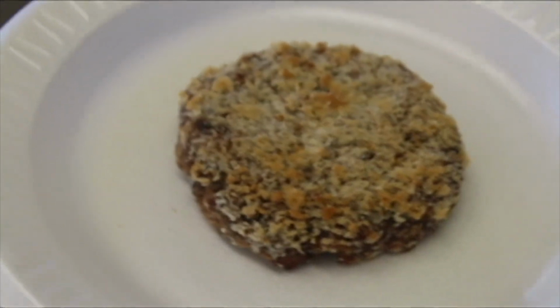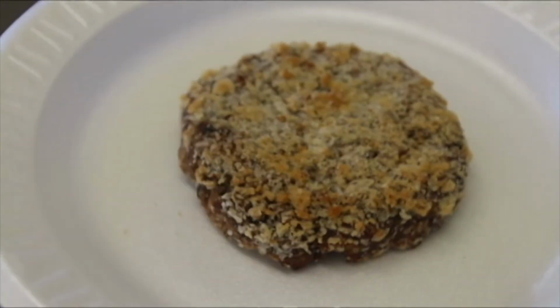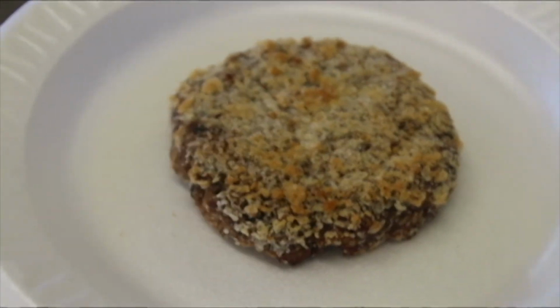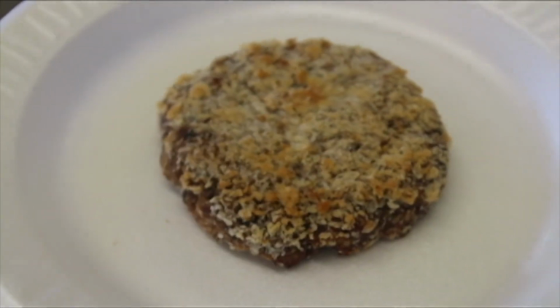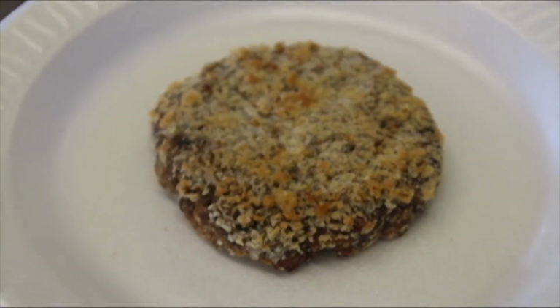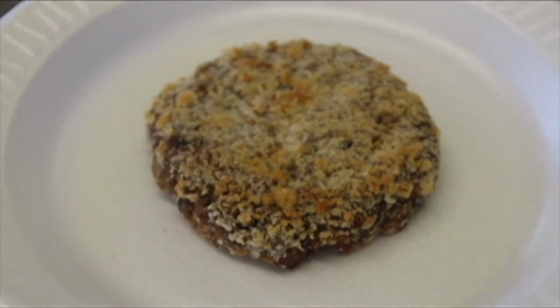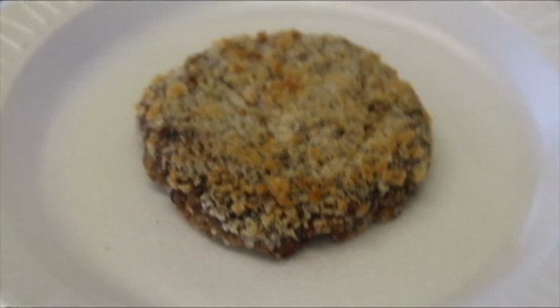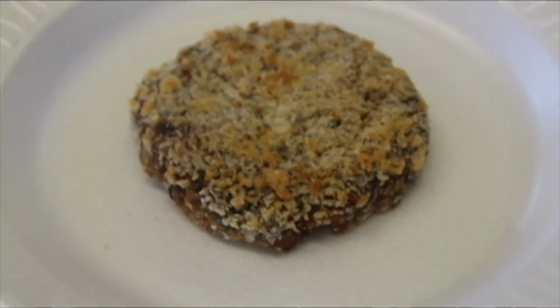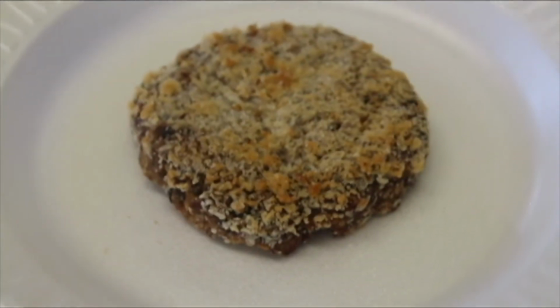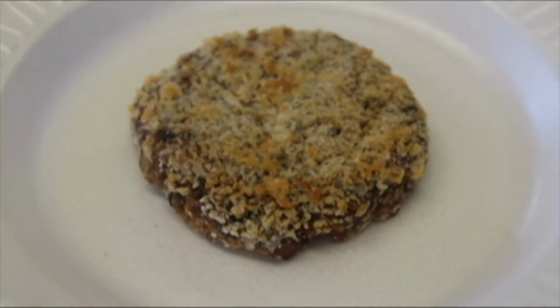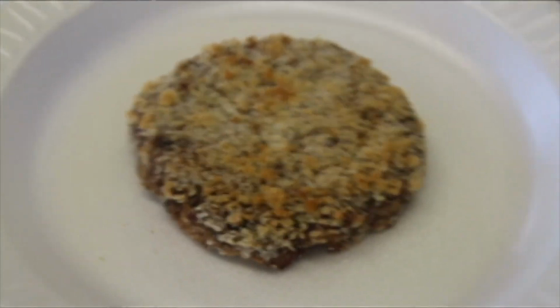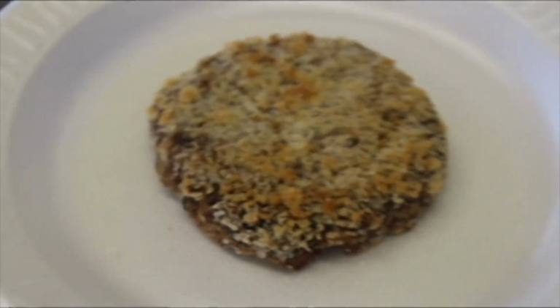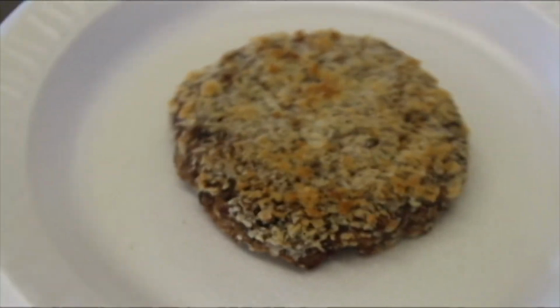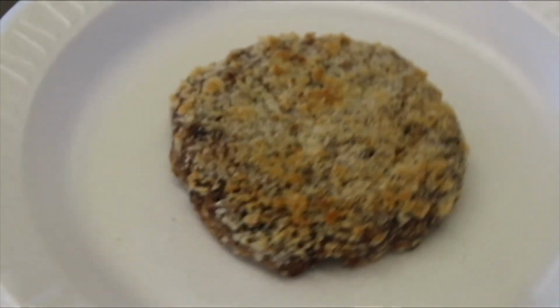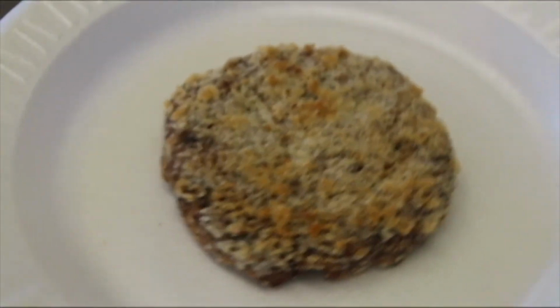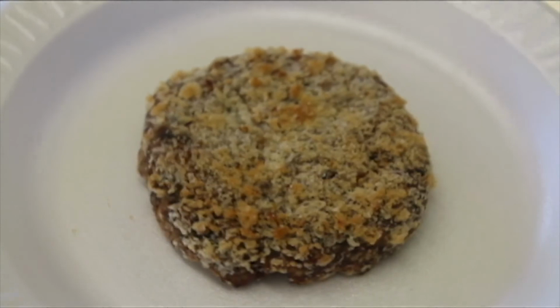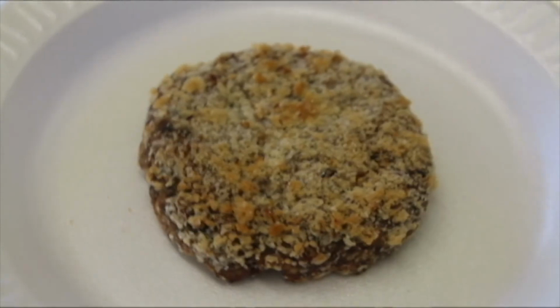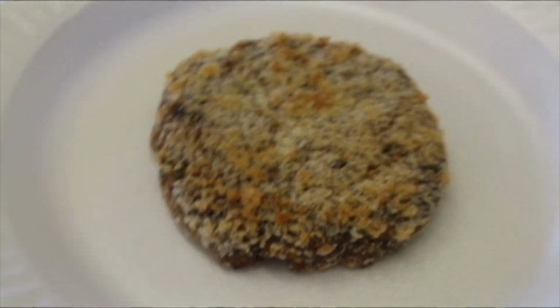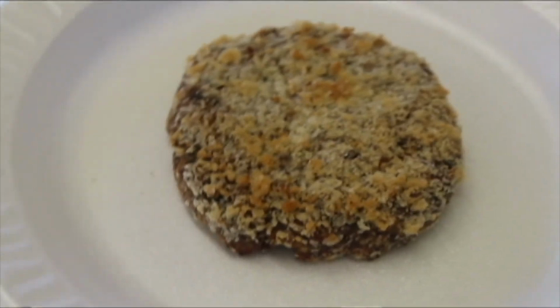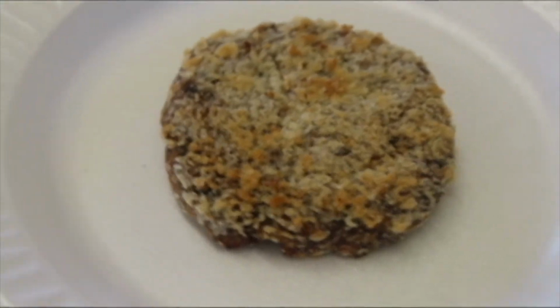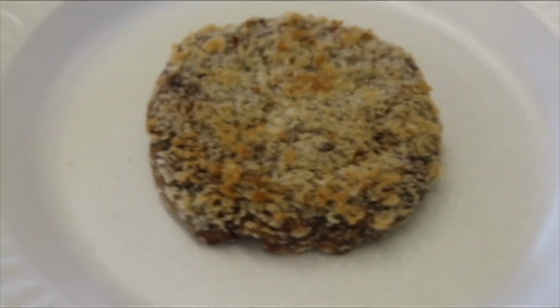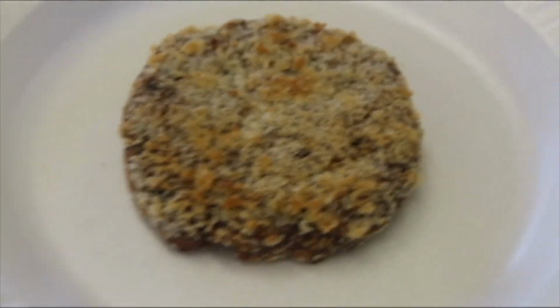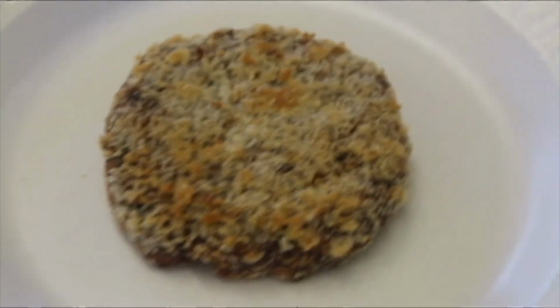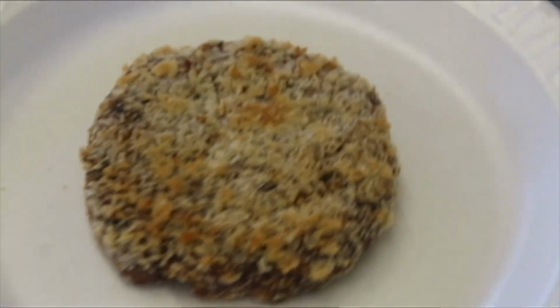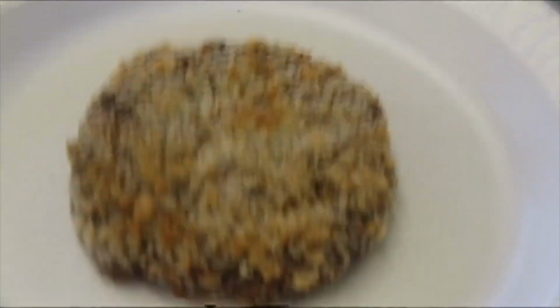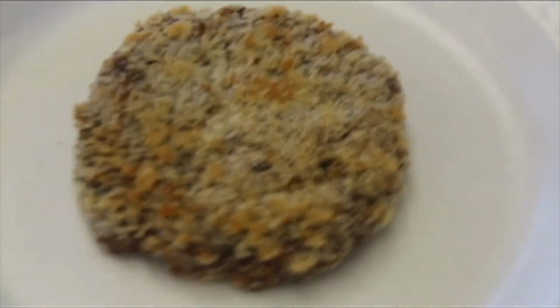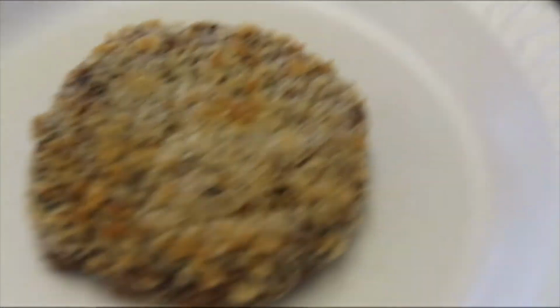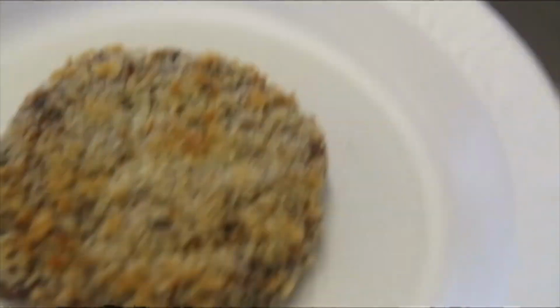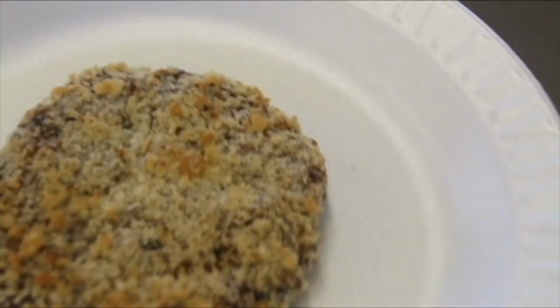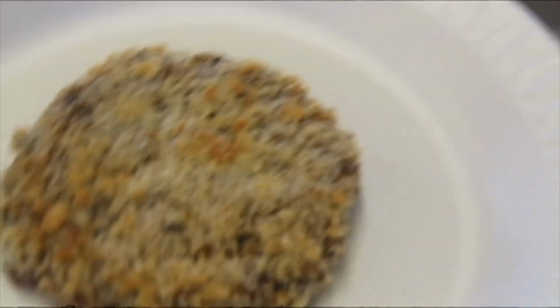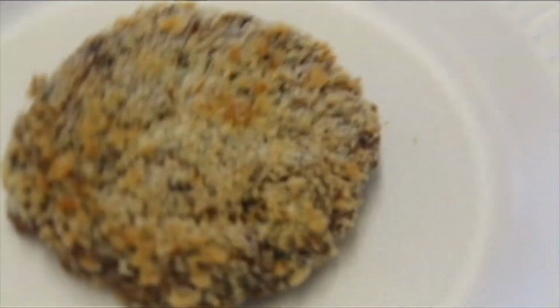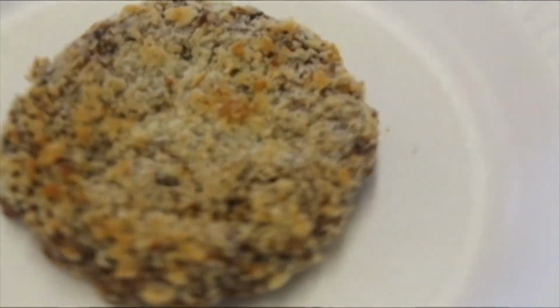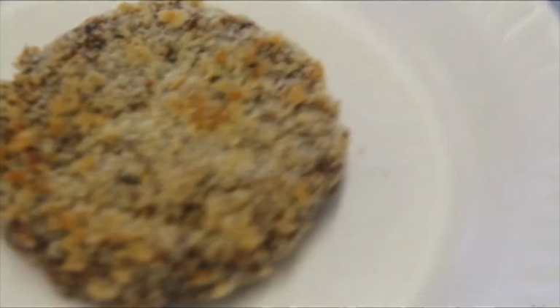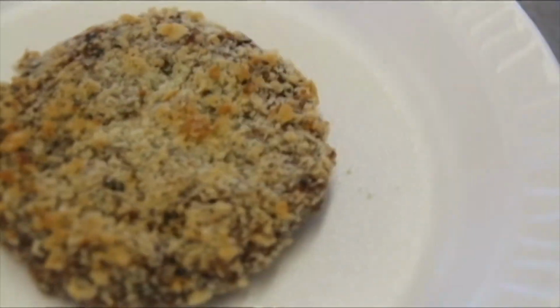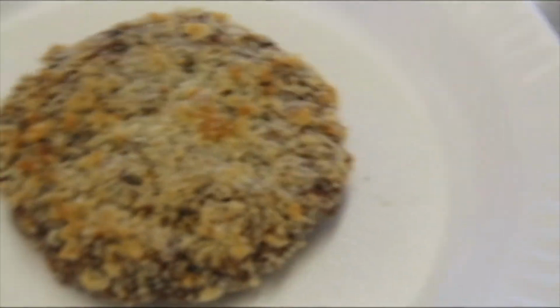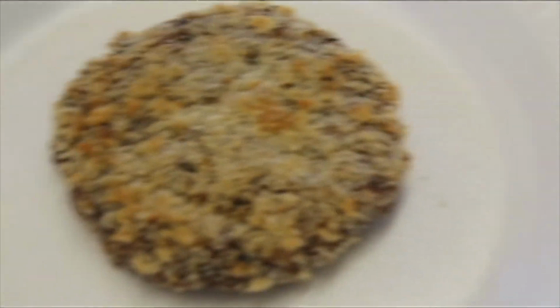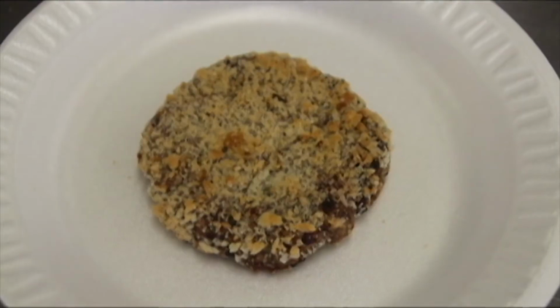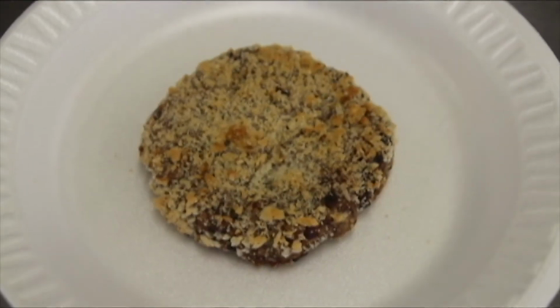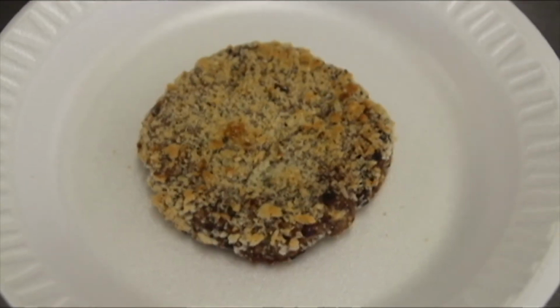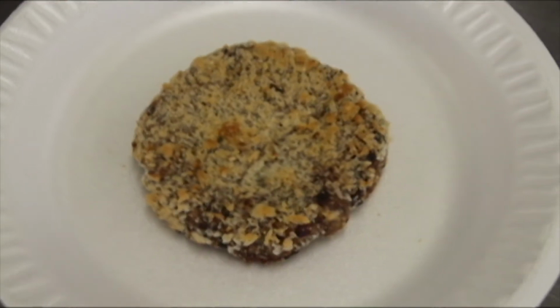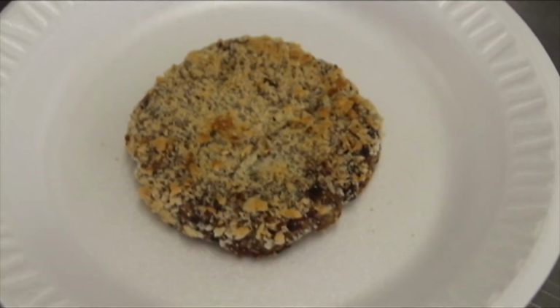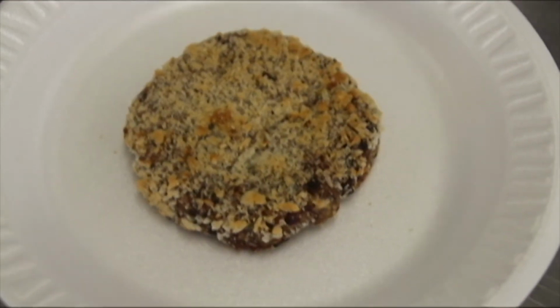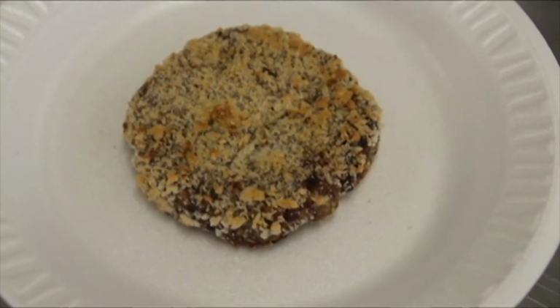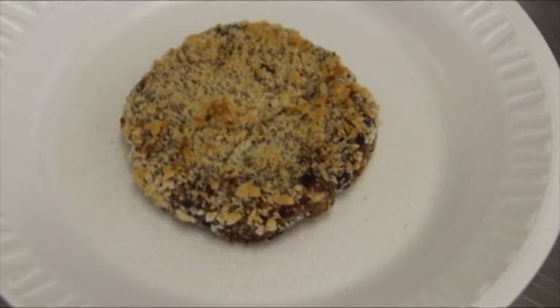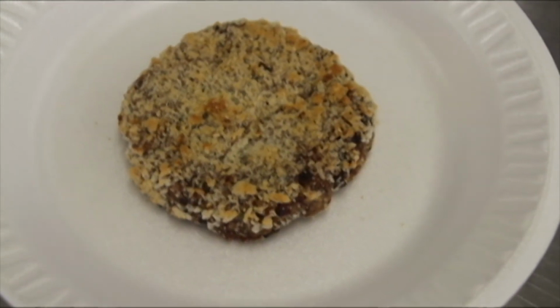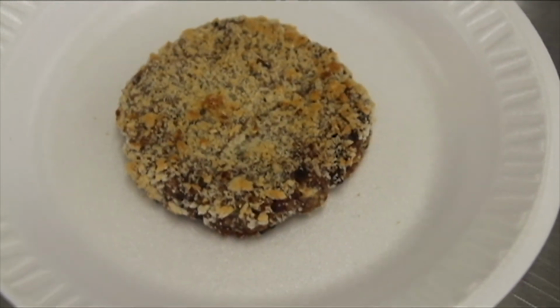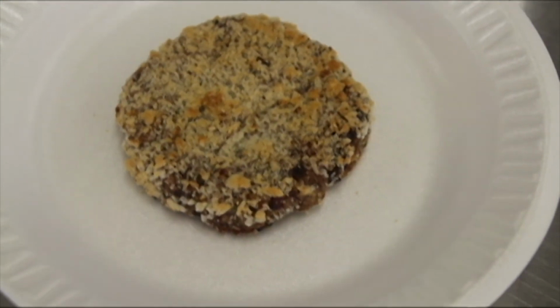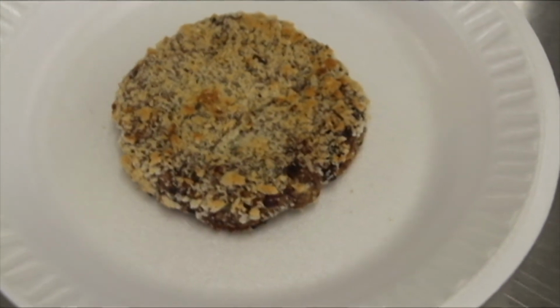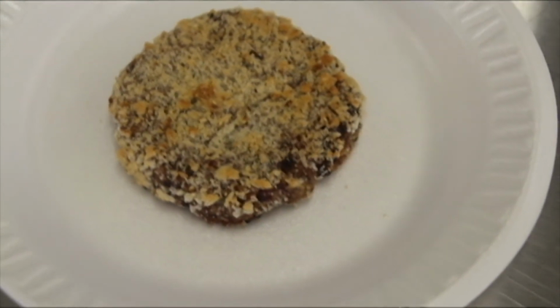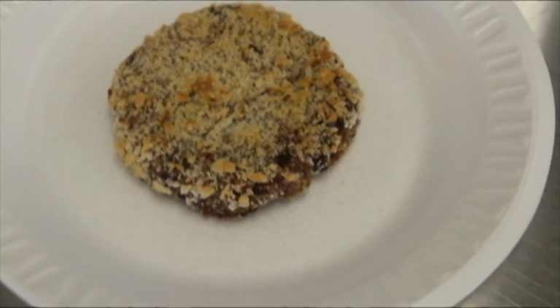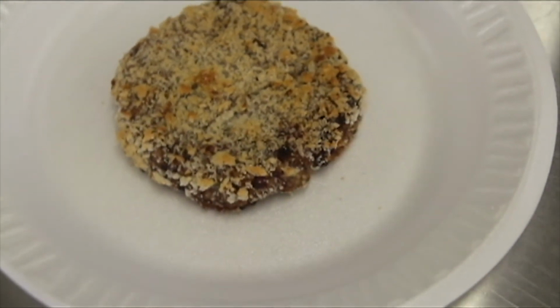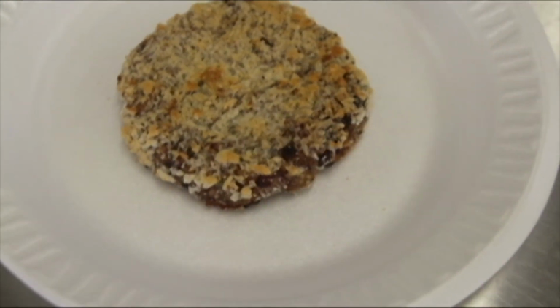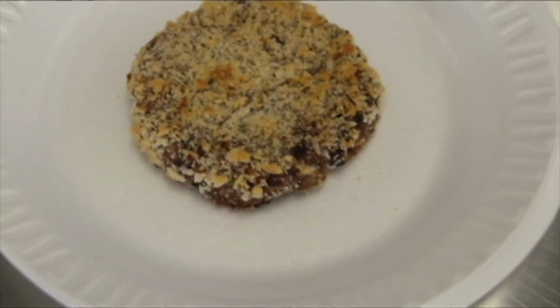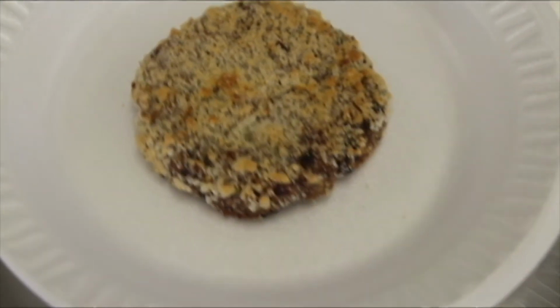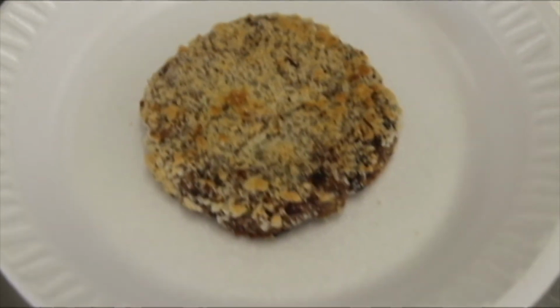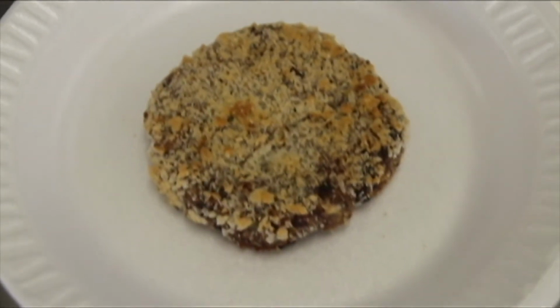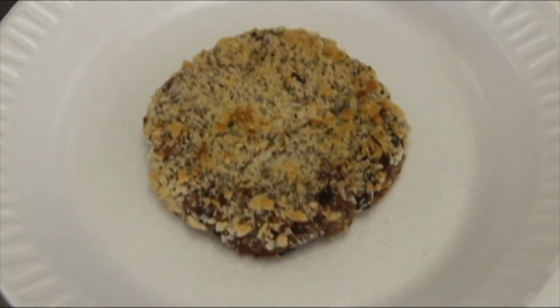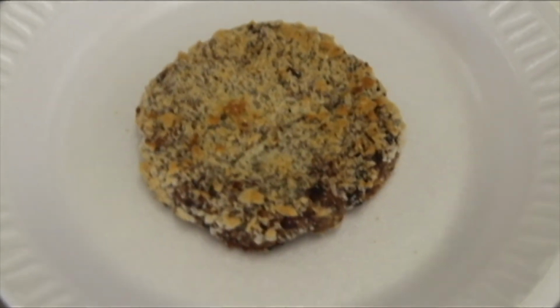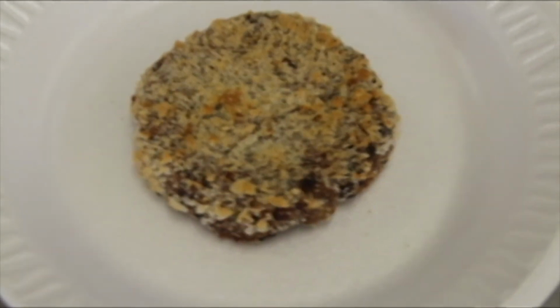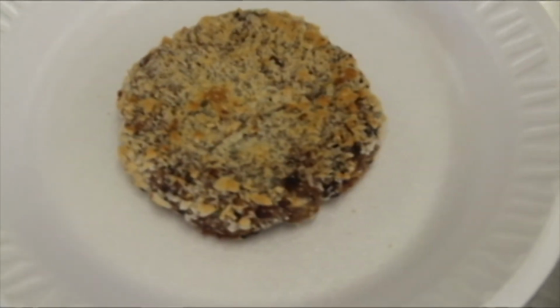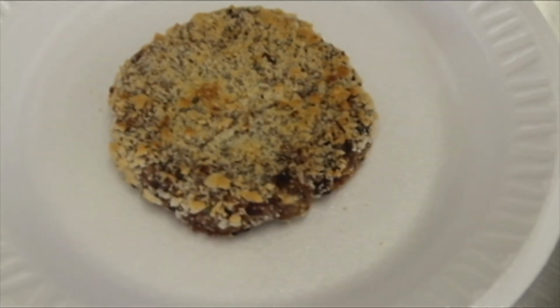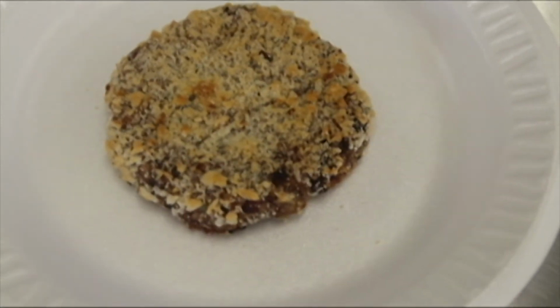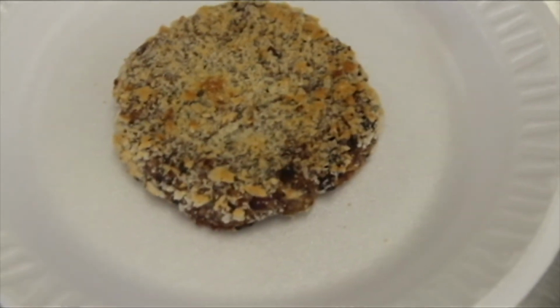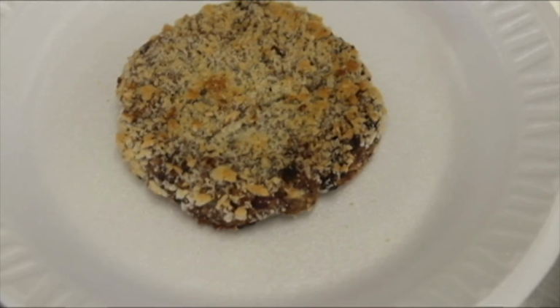The reason for the breading on the outside is to mimic the Japanese katsu chicken patties. The light flour and panko help absorb the moisture in the patty.